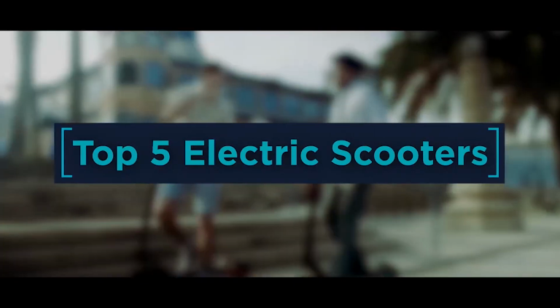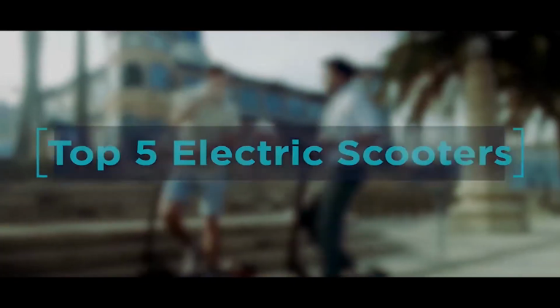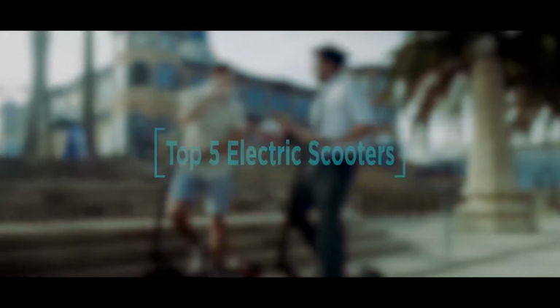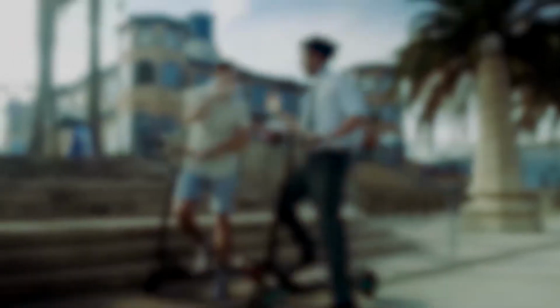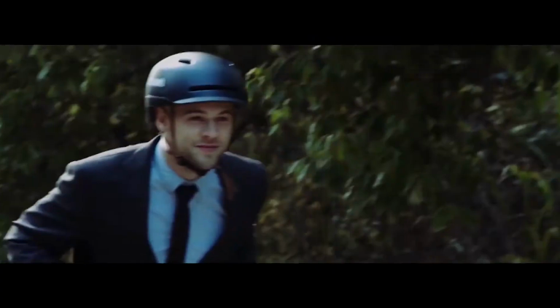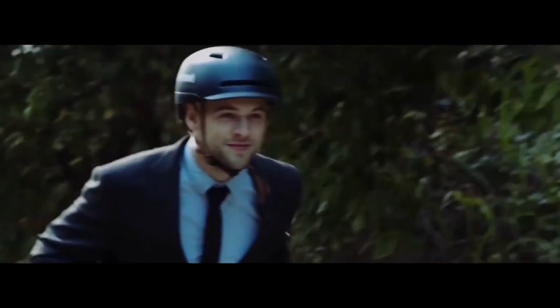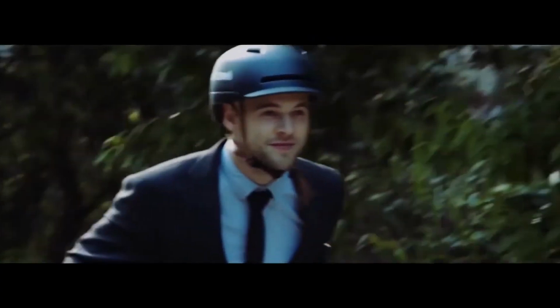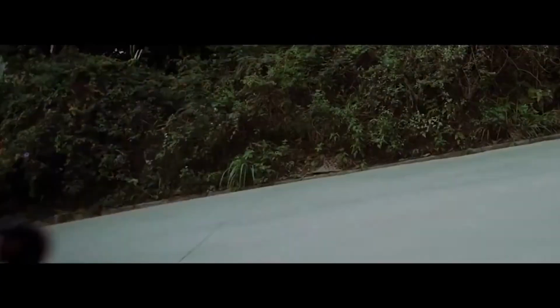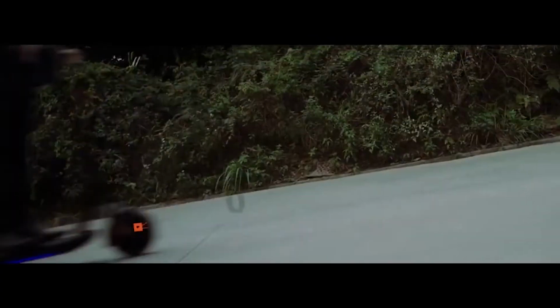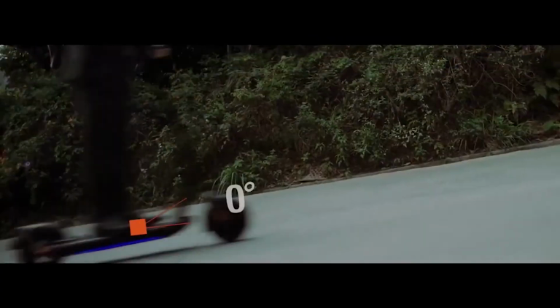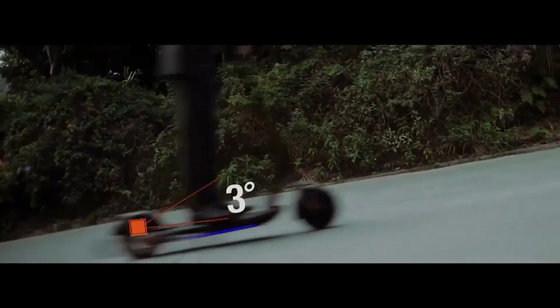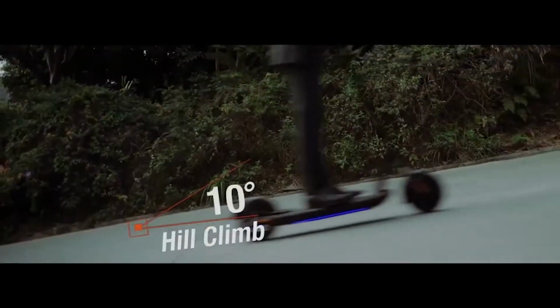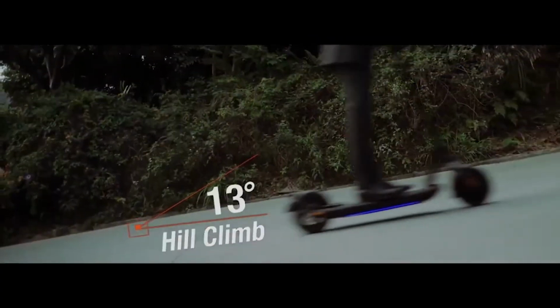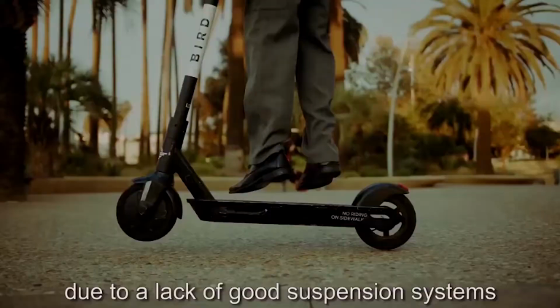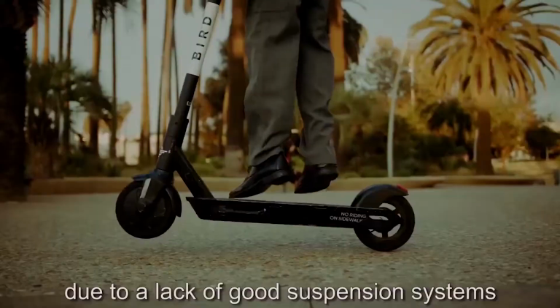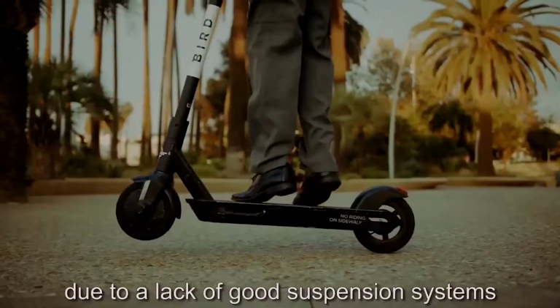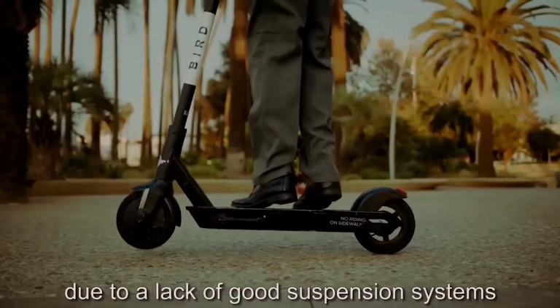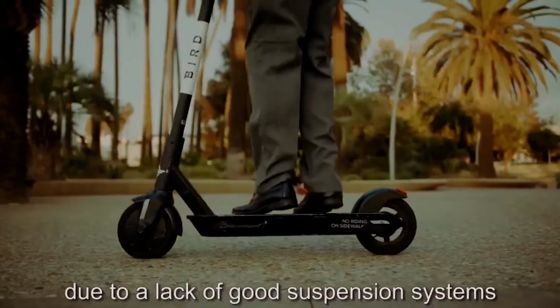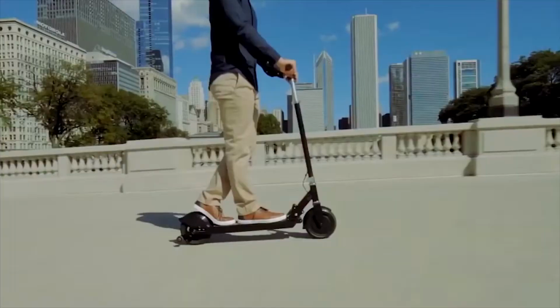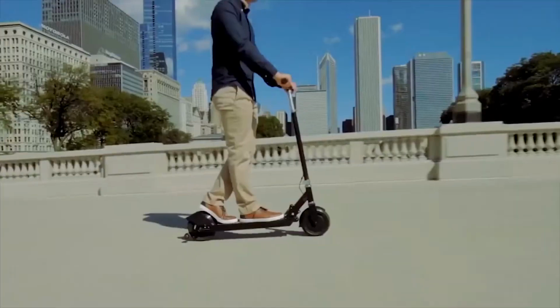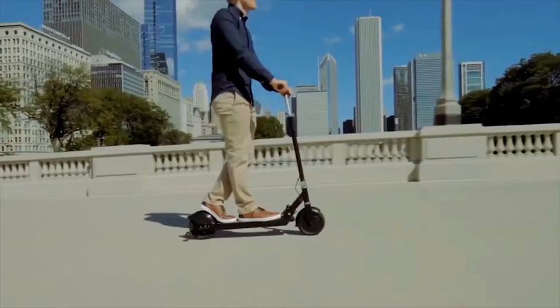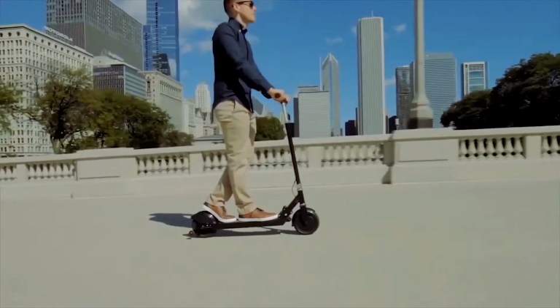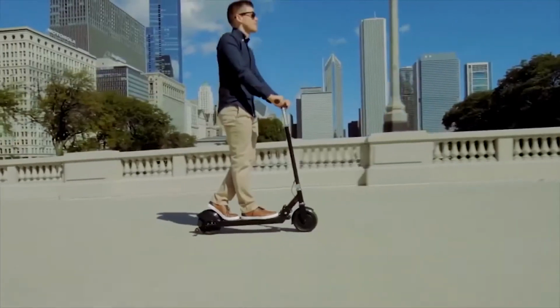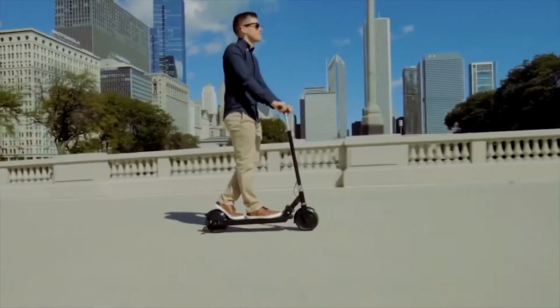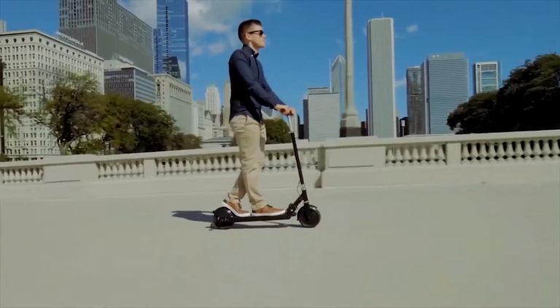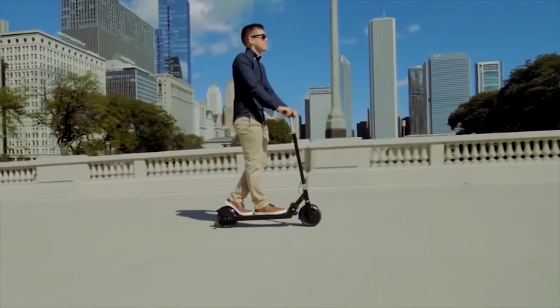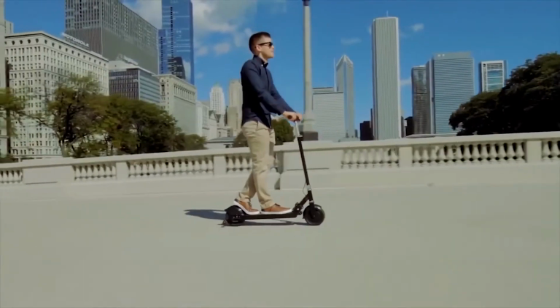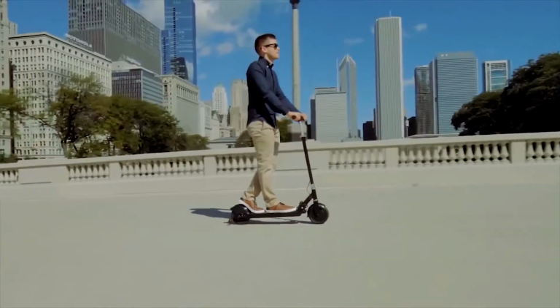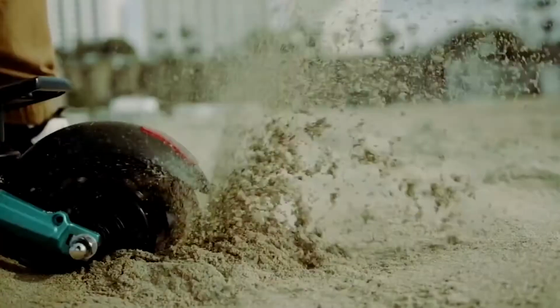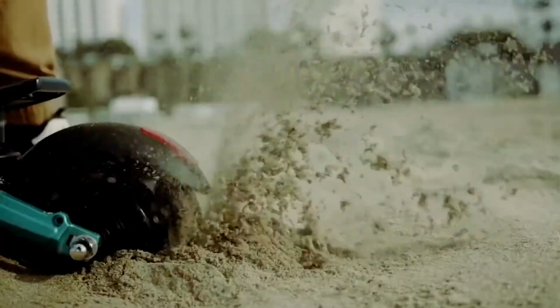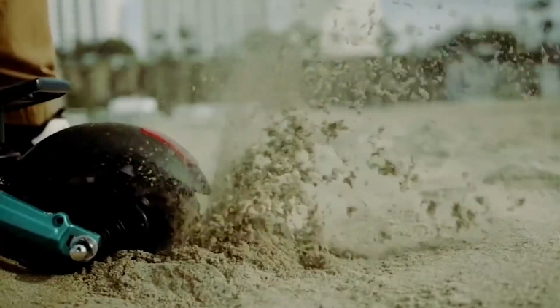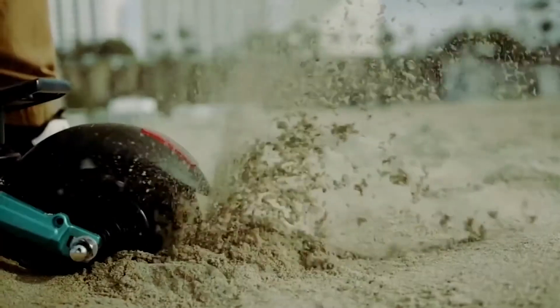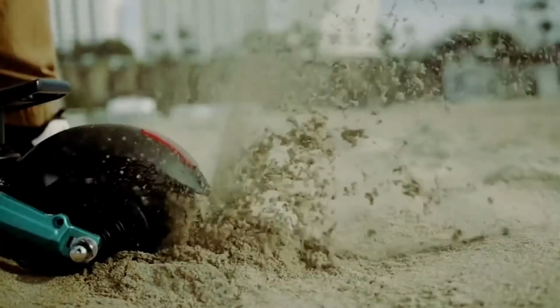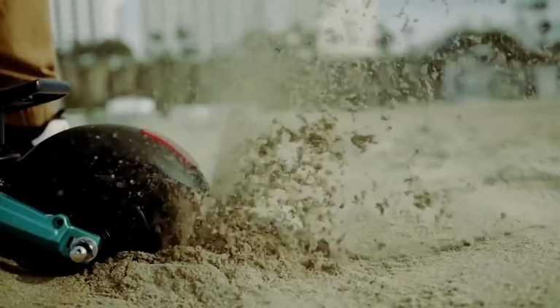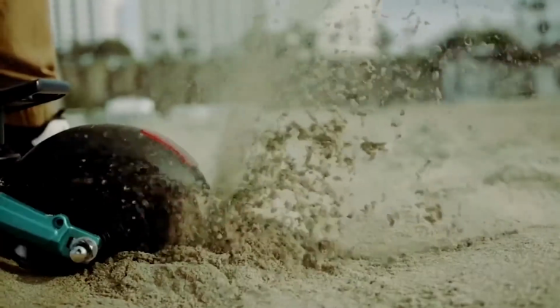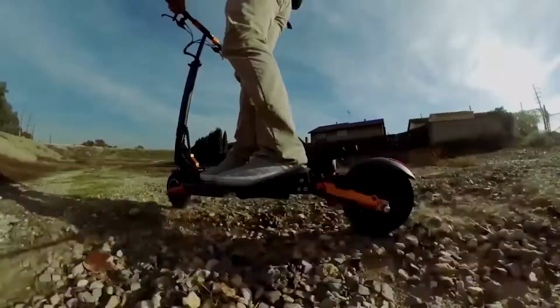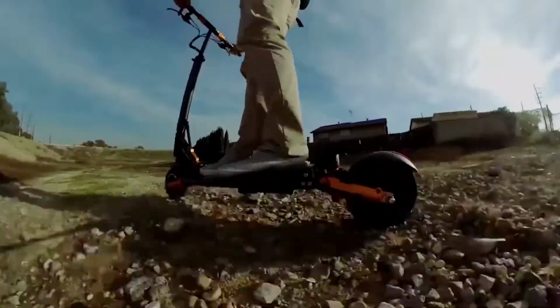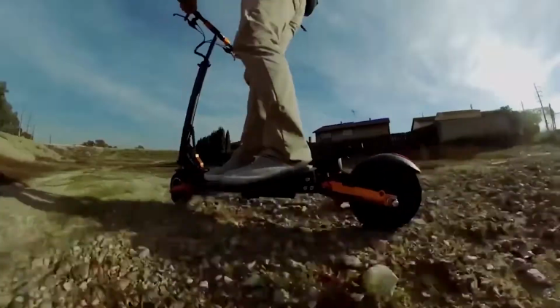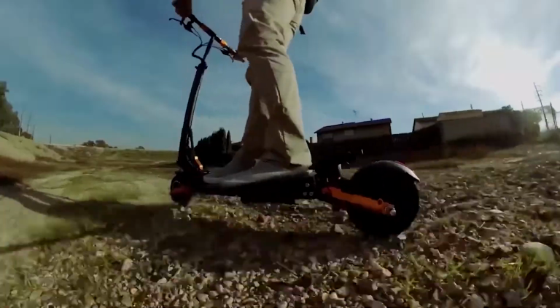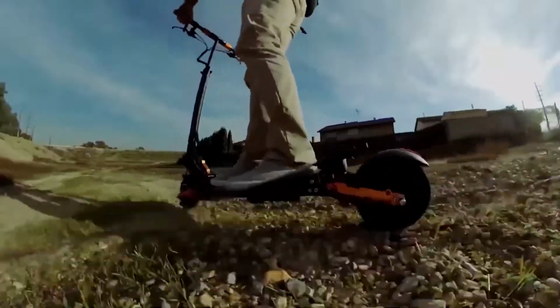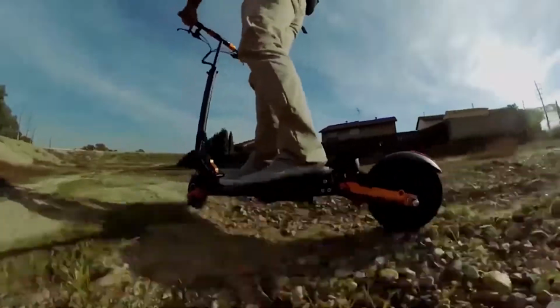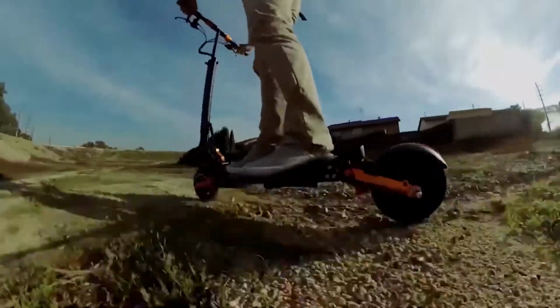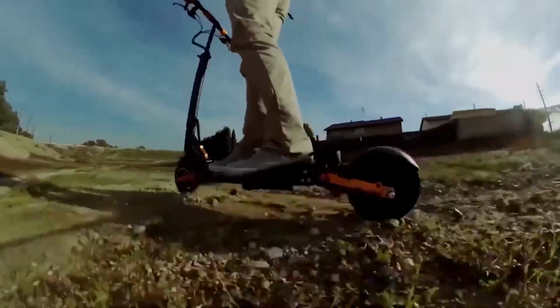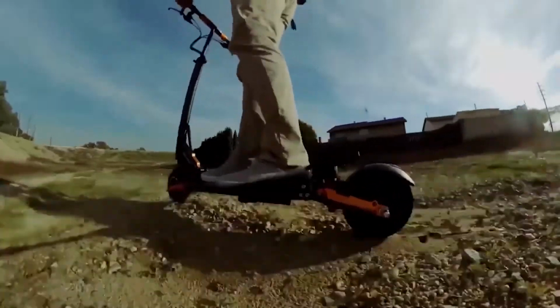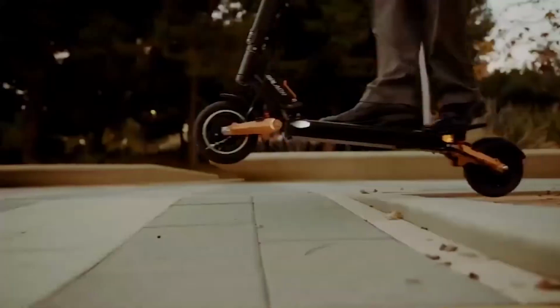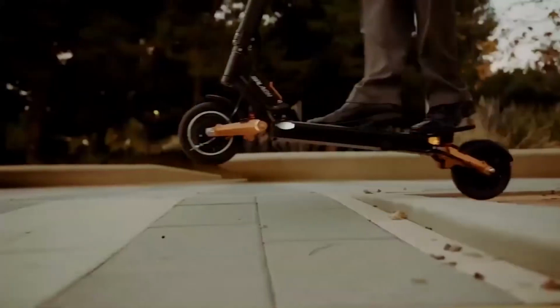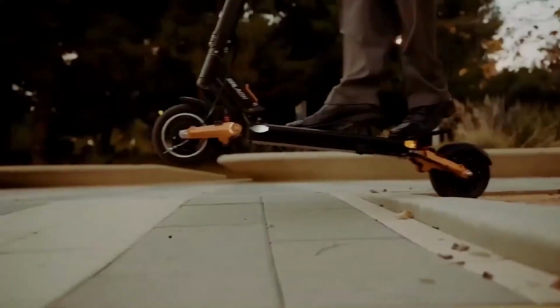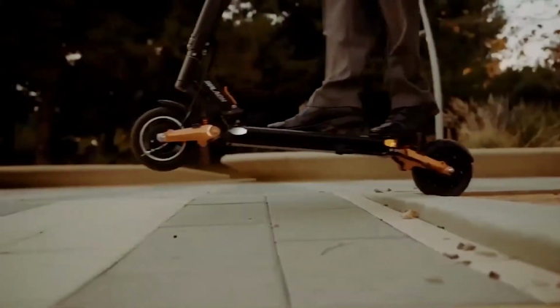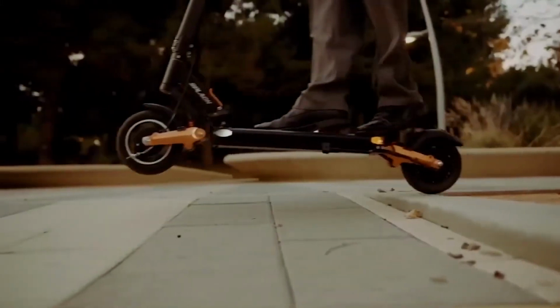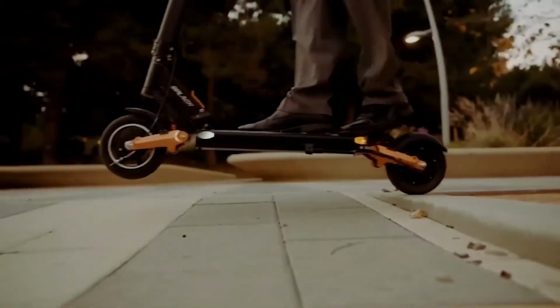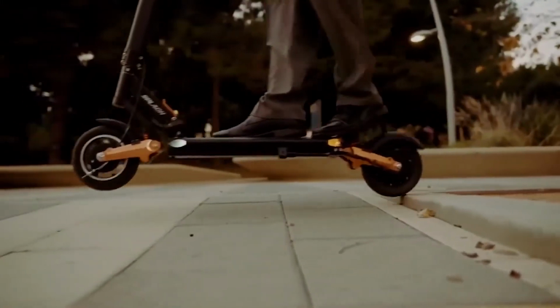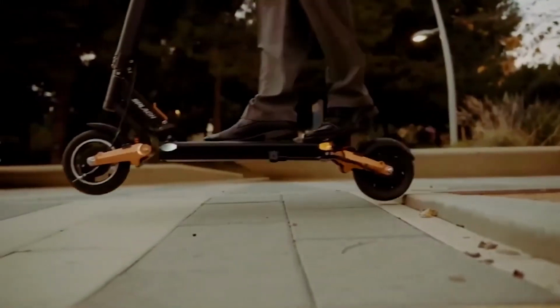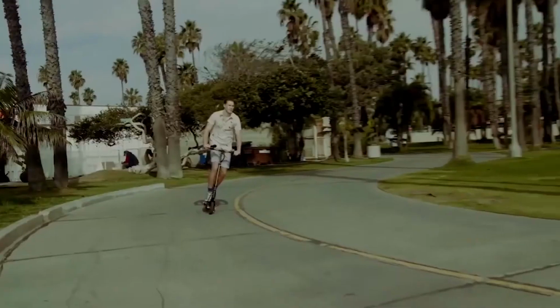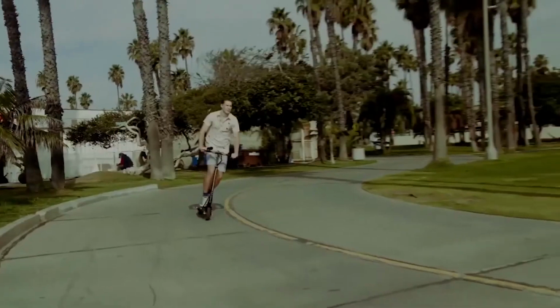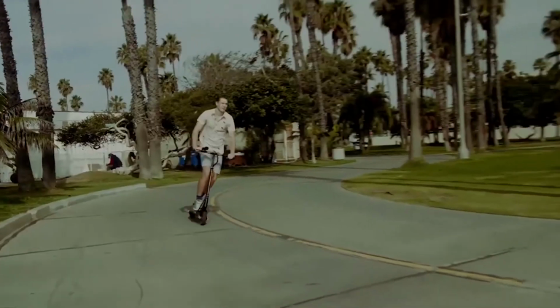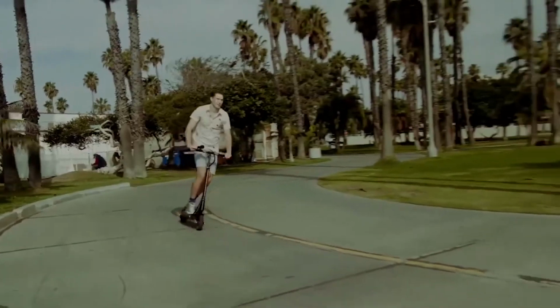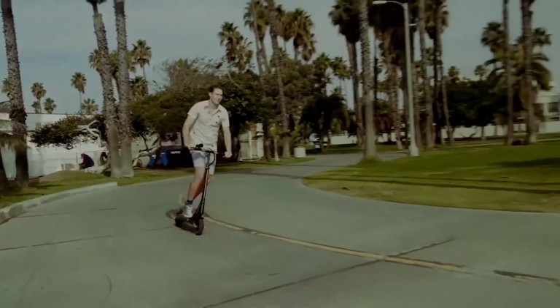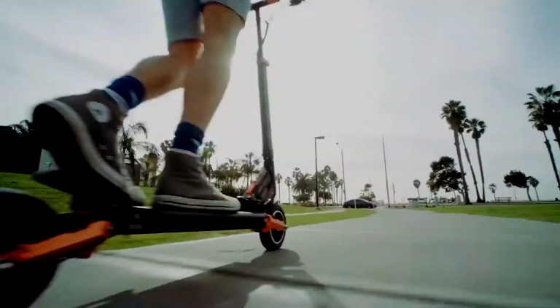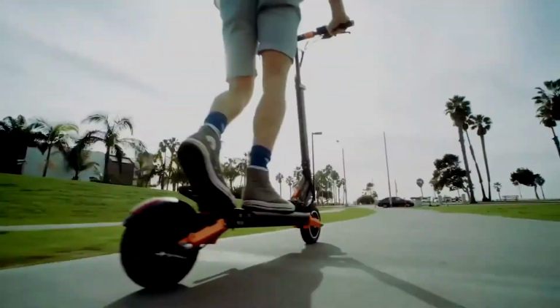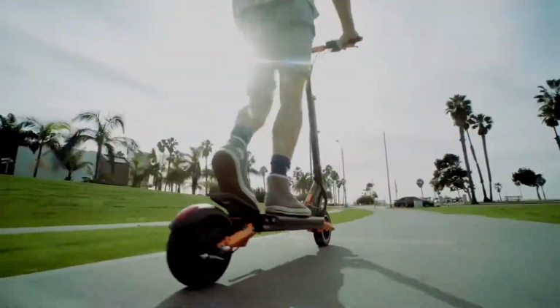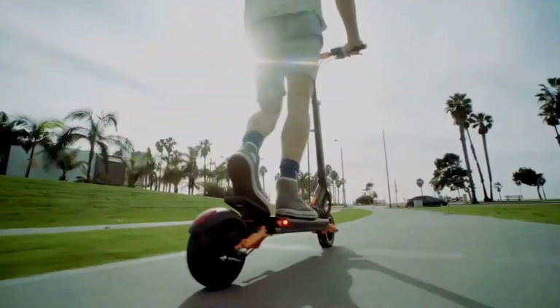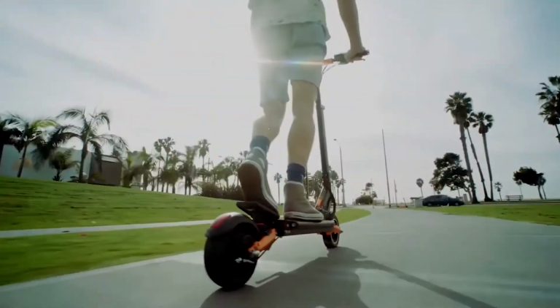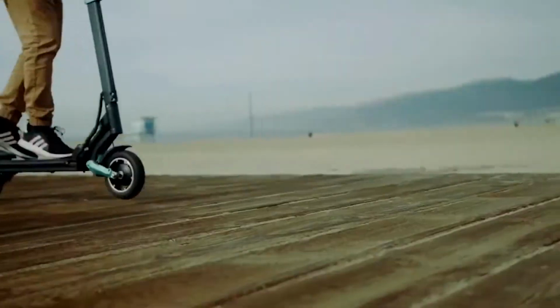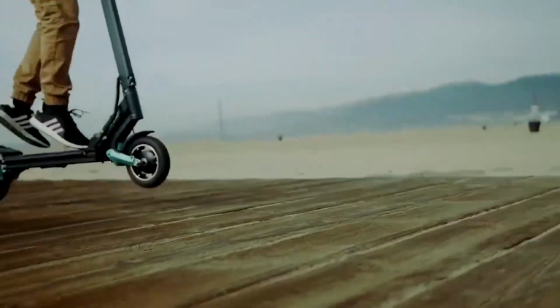Electric scooter is one of the best technologies for transporting now. Fun, accessible, and cheap to buy, electric scooters are one of the best technologies now.